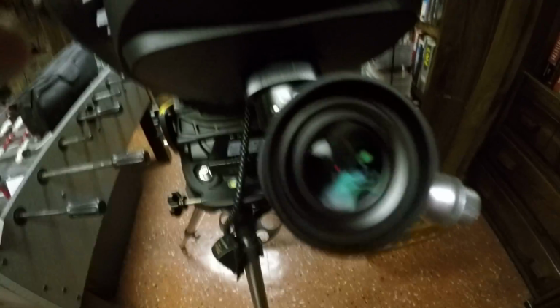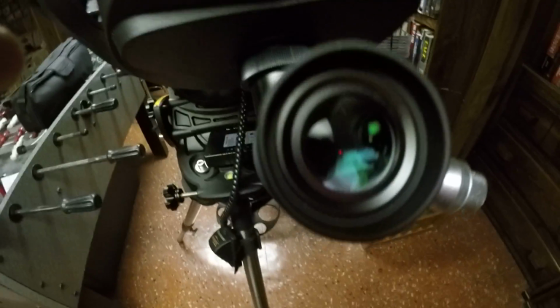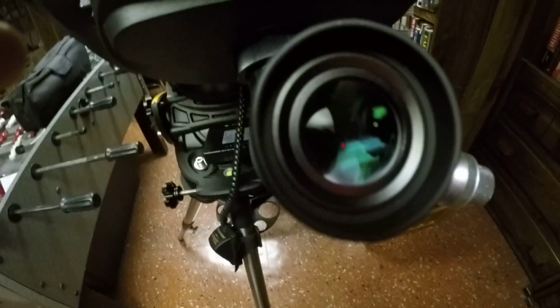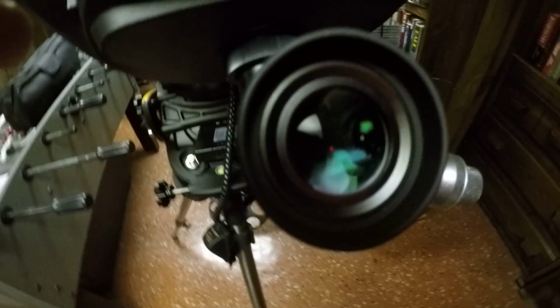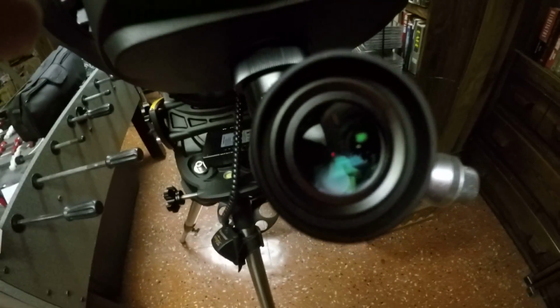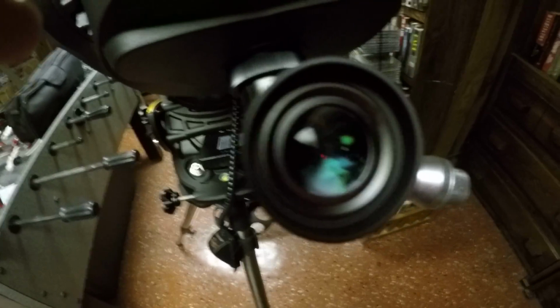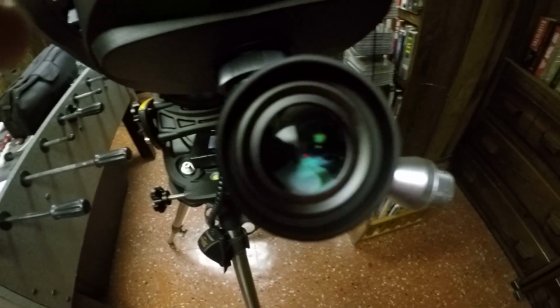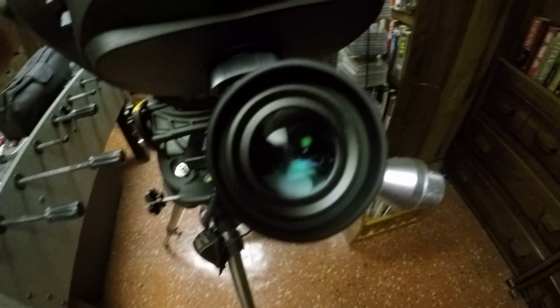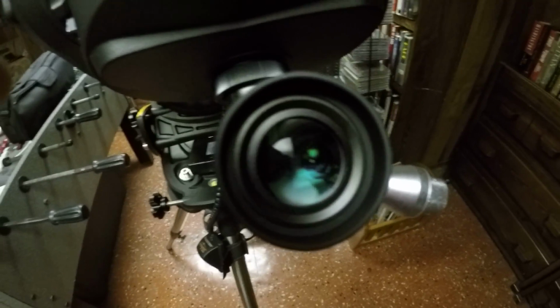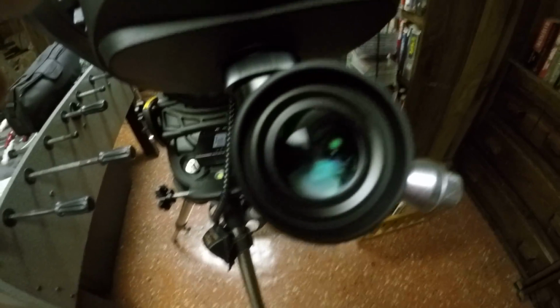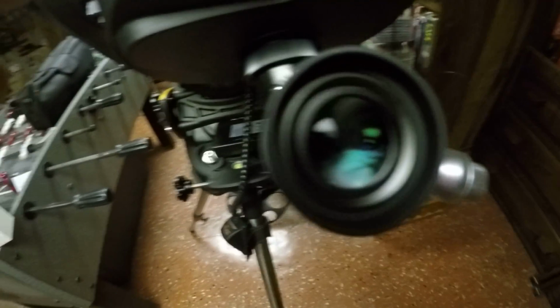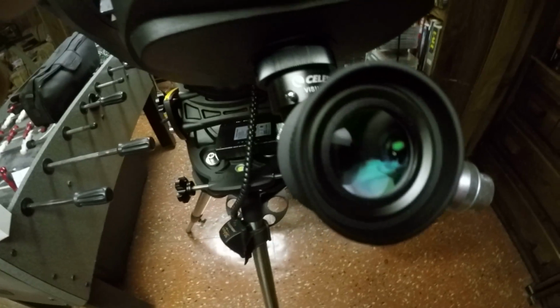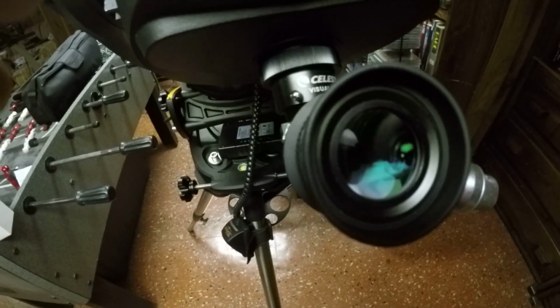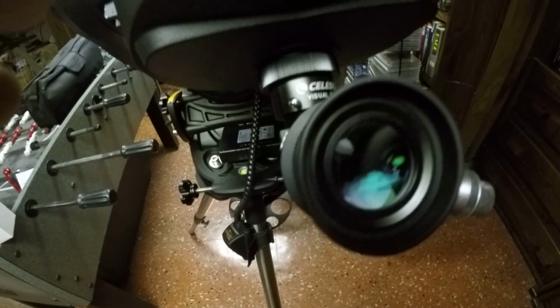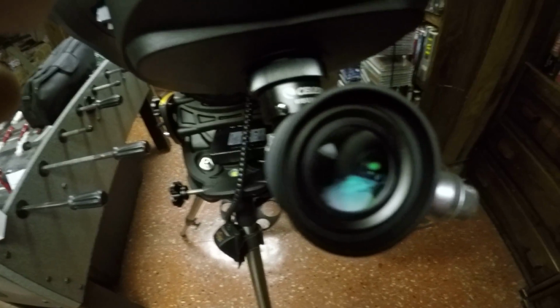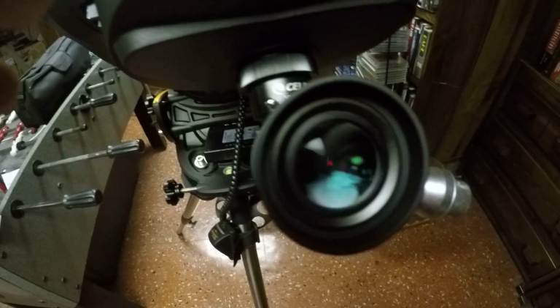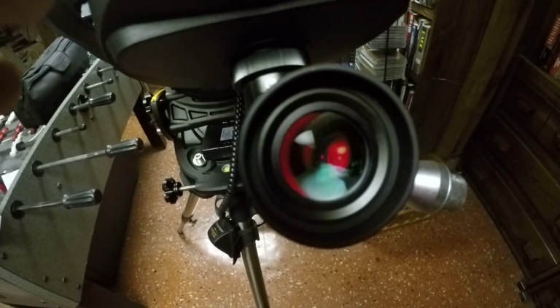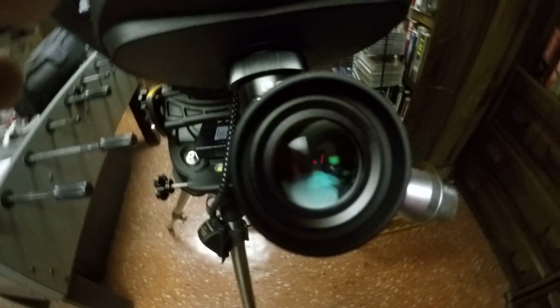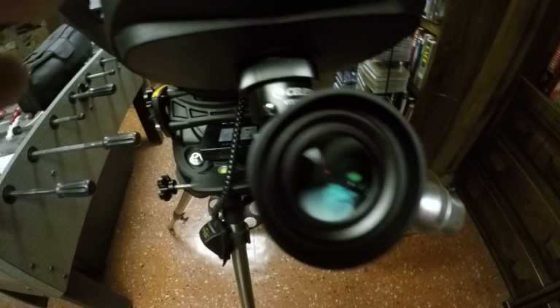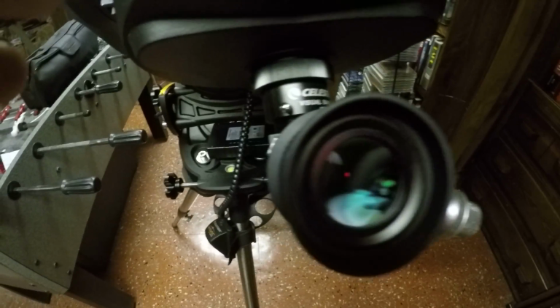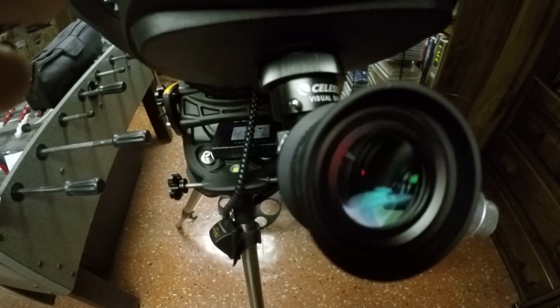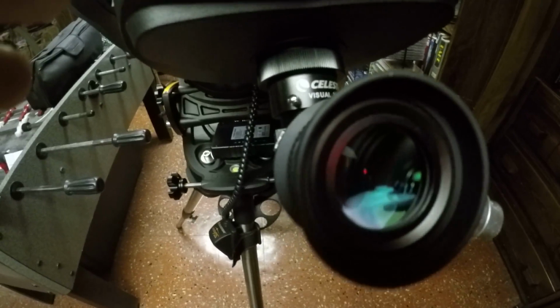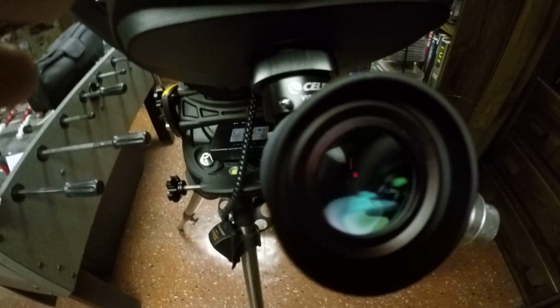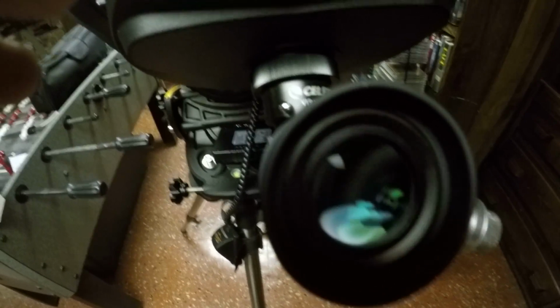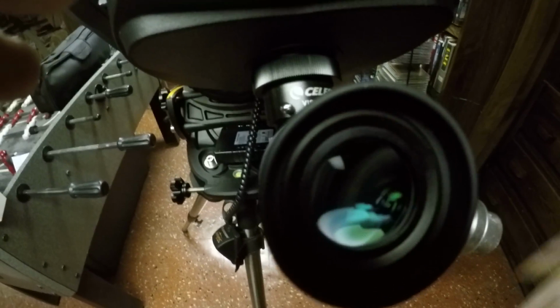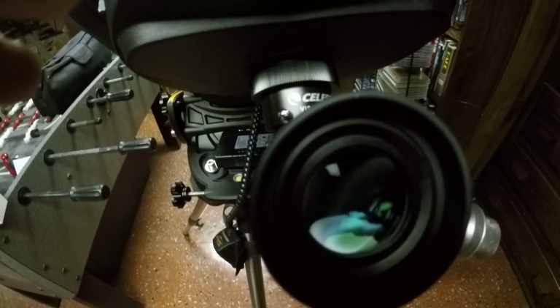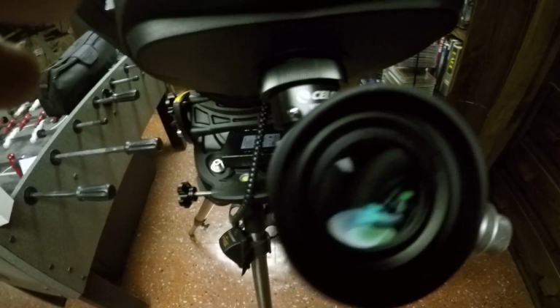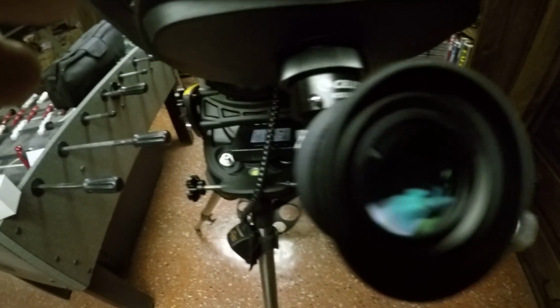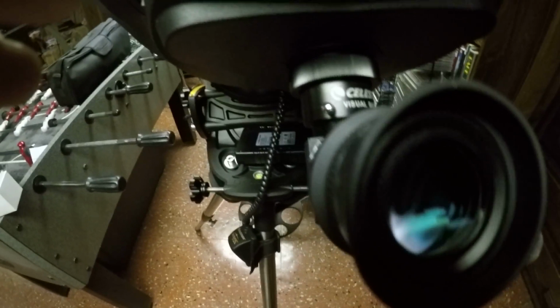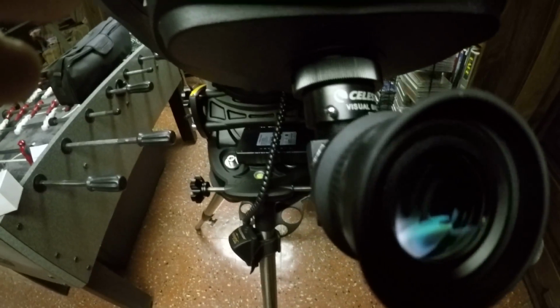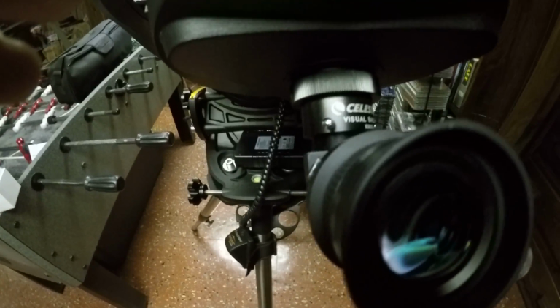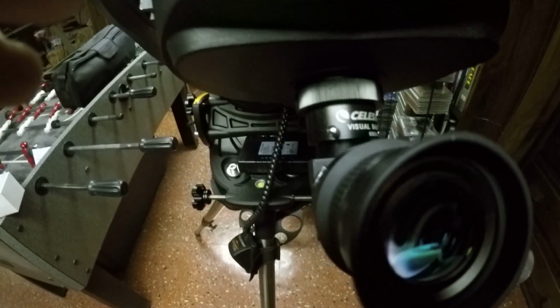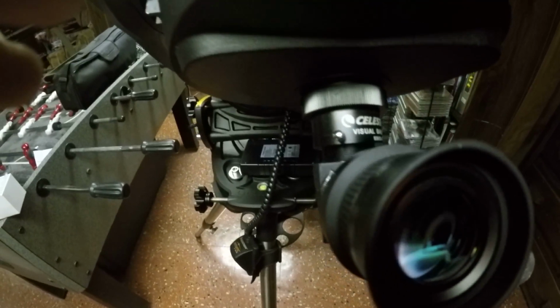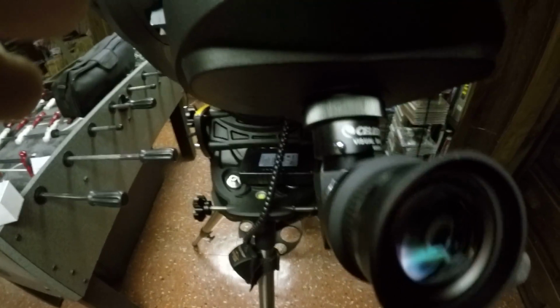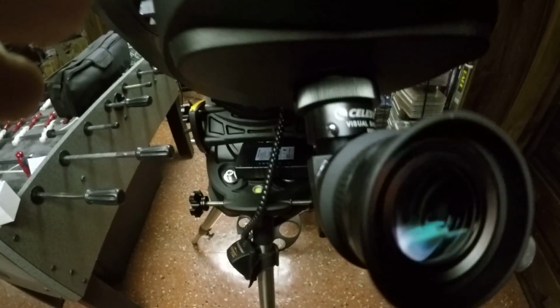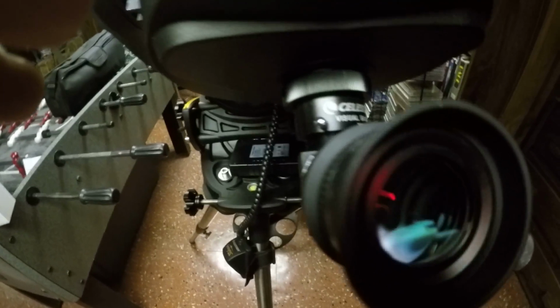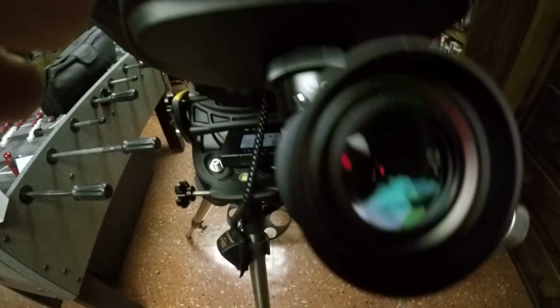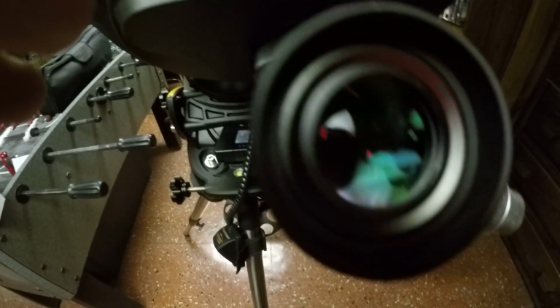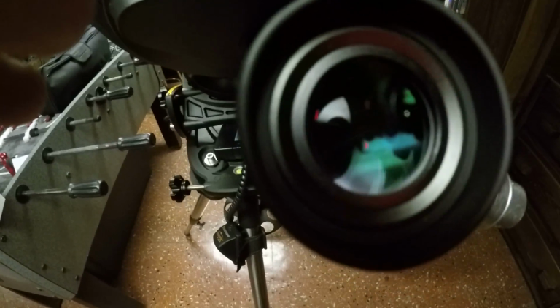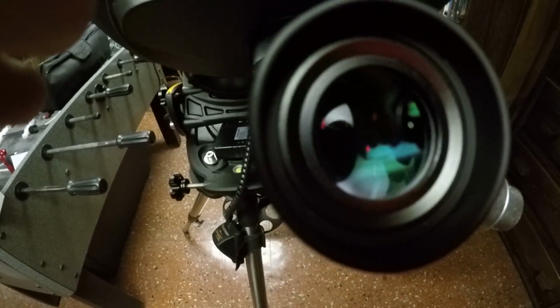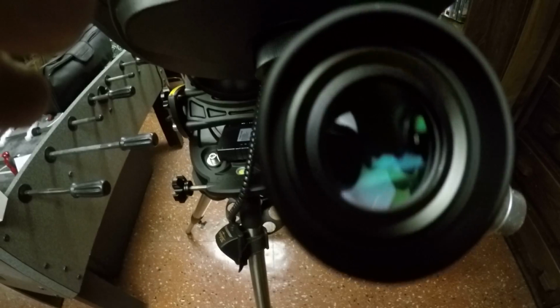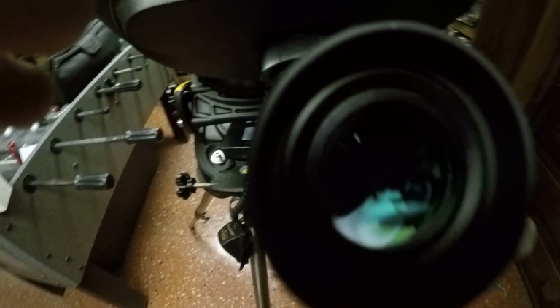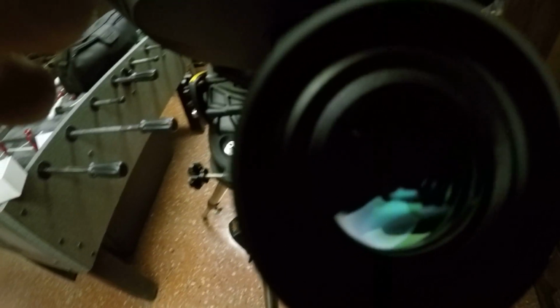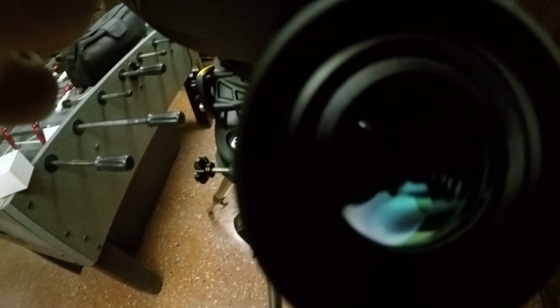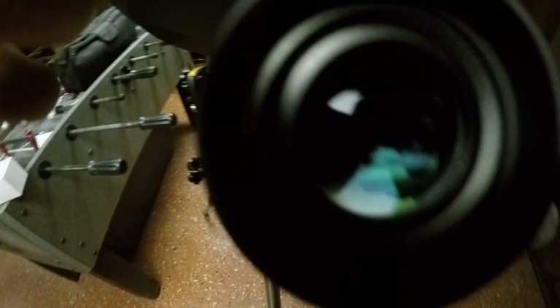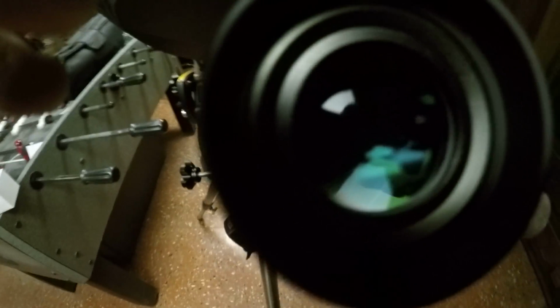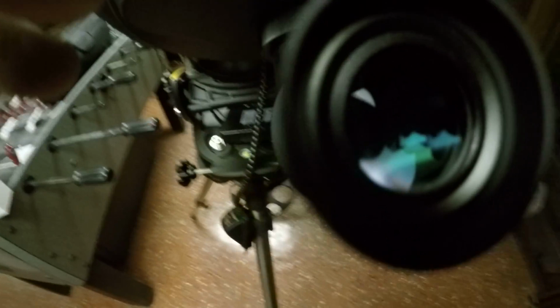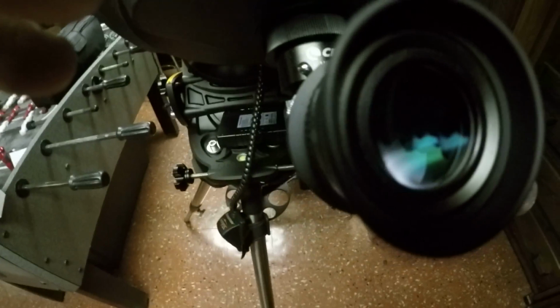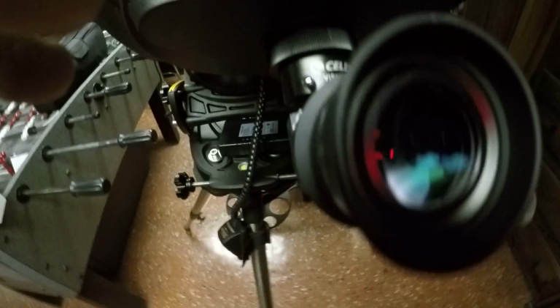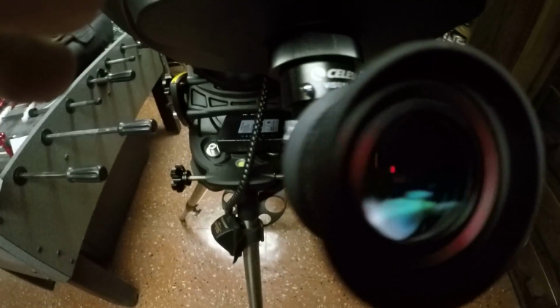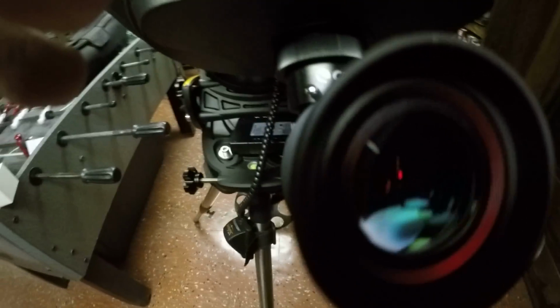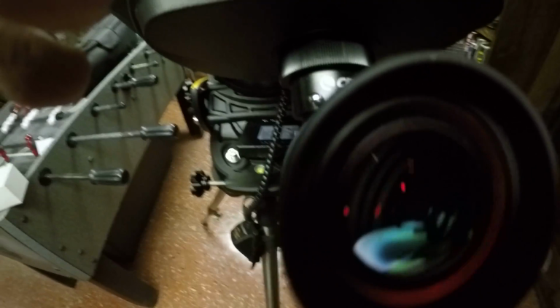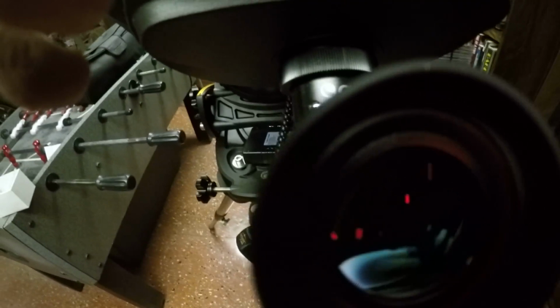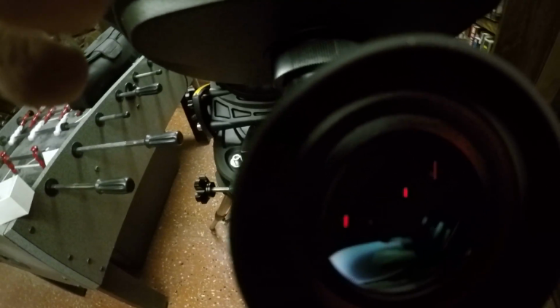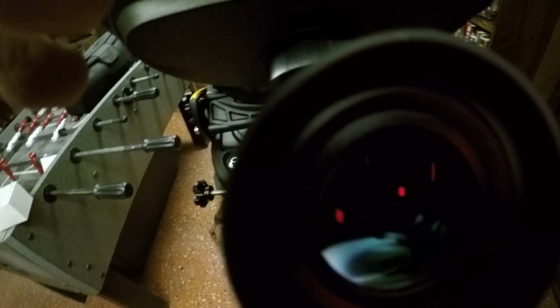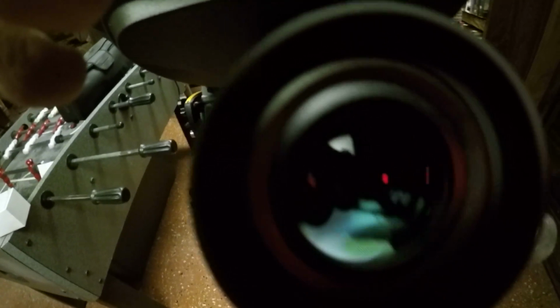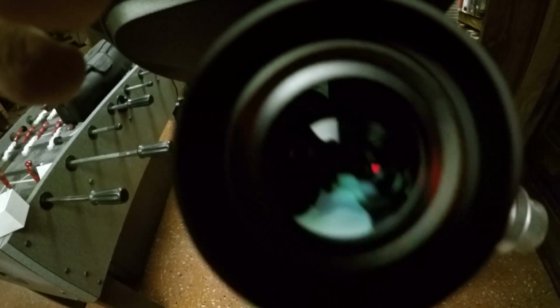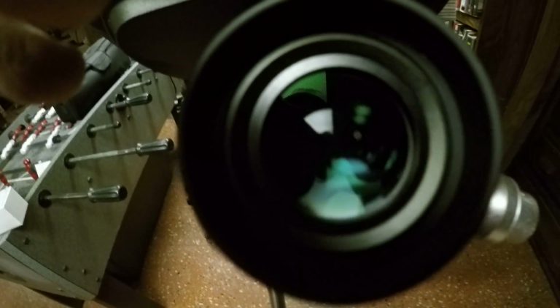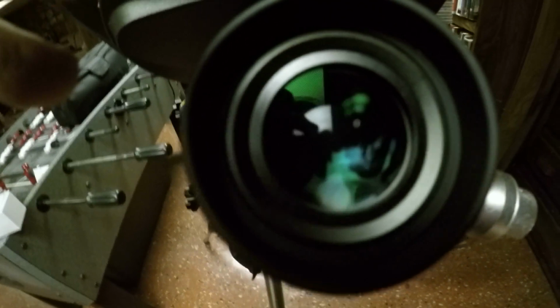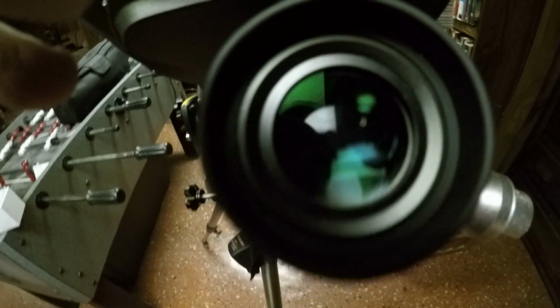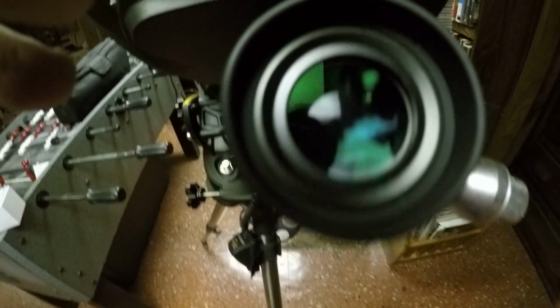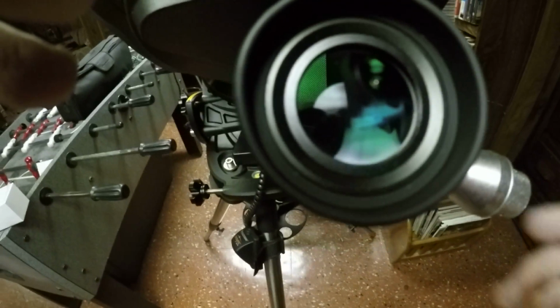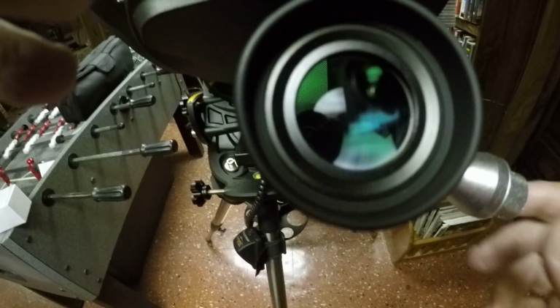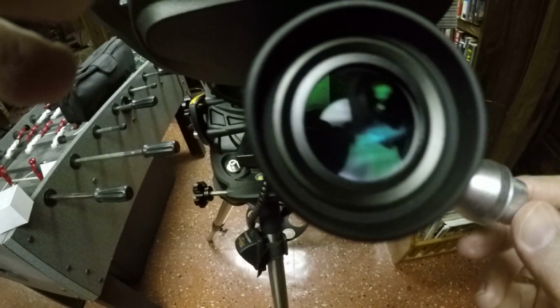I'm doing this actually in my basement because it's been cloudy for a week and it's getting frustrating because I can't go outside and use my telescope.